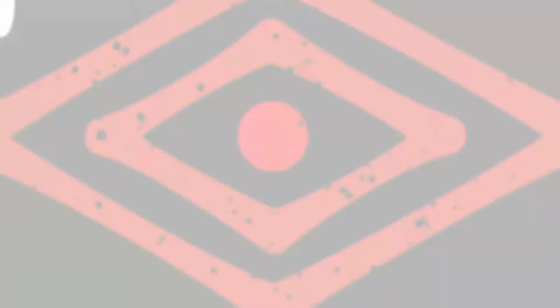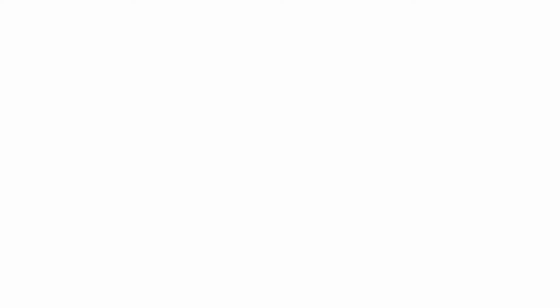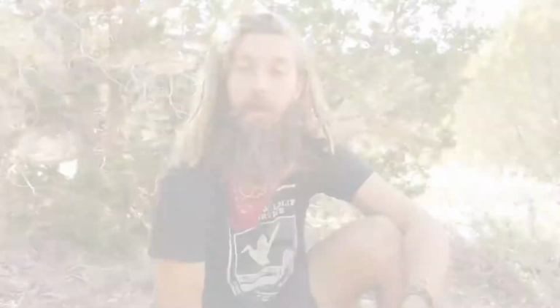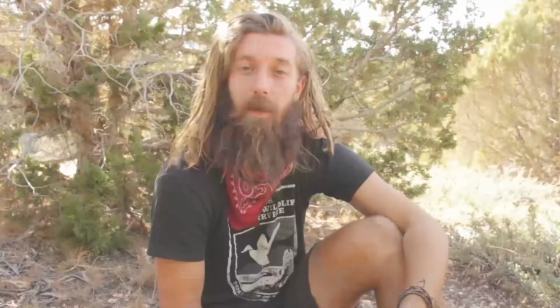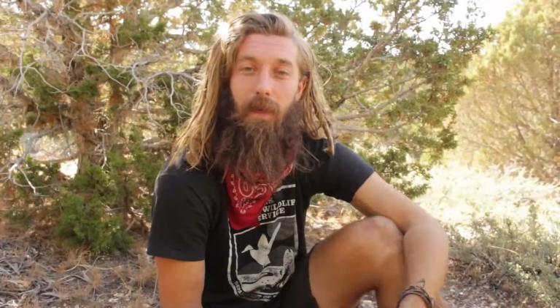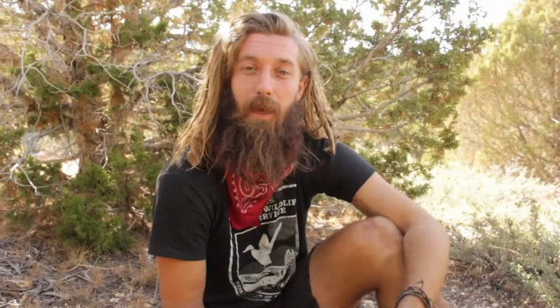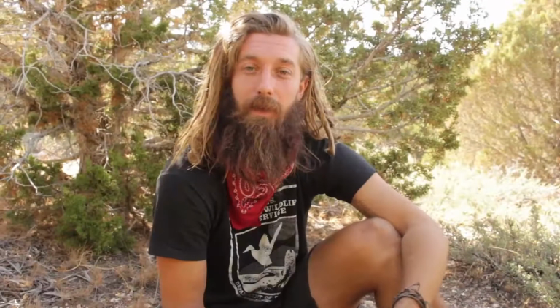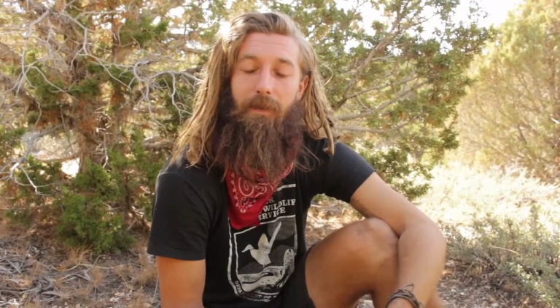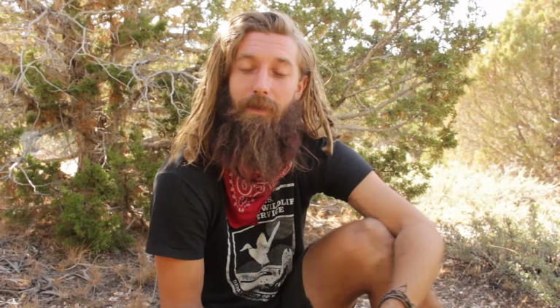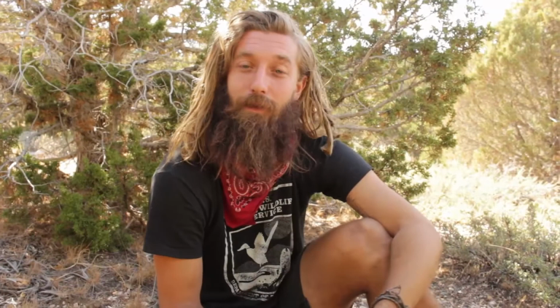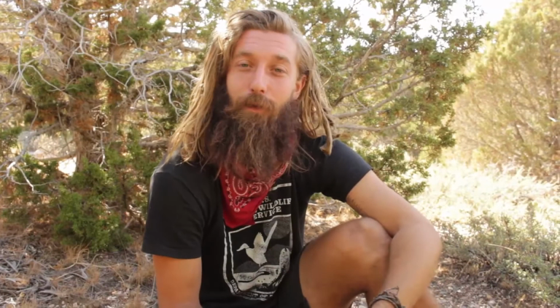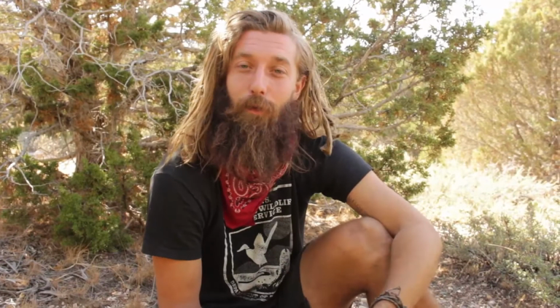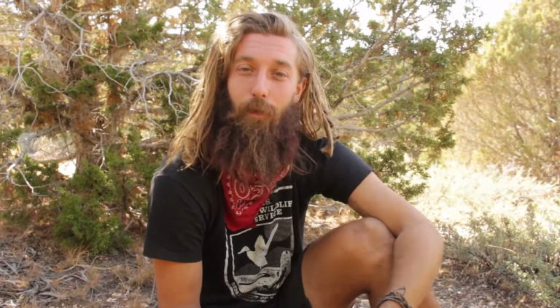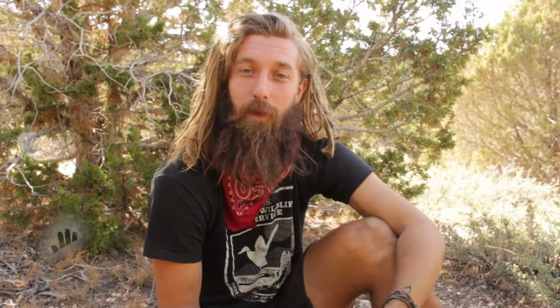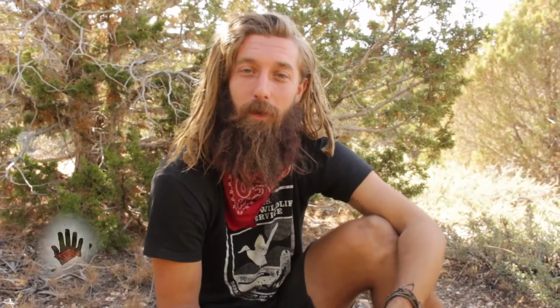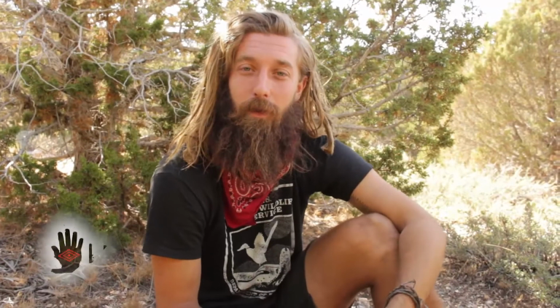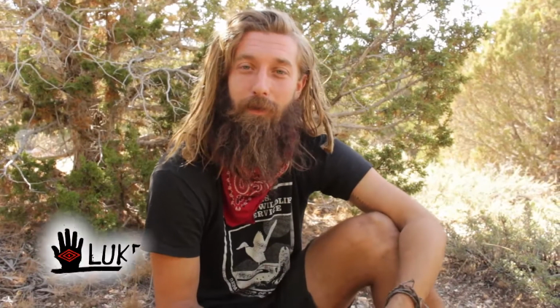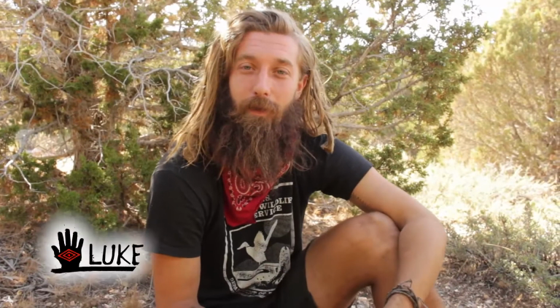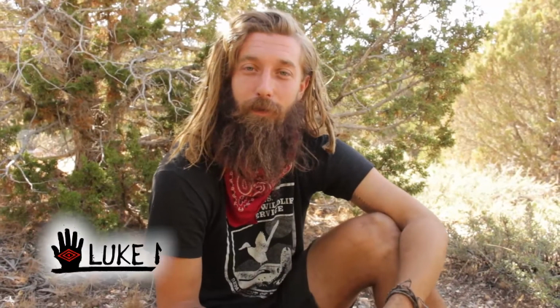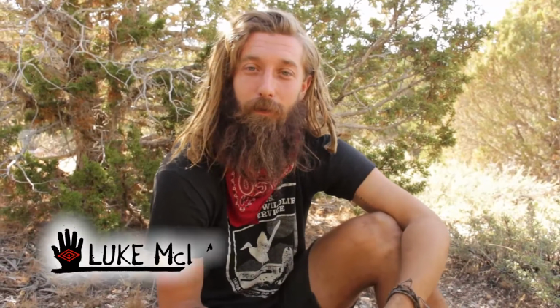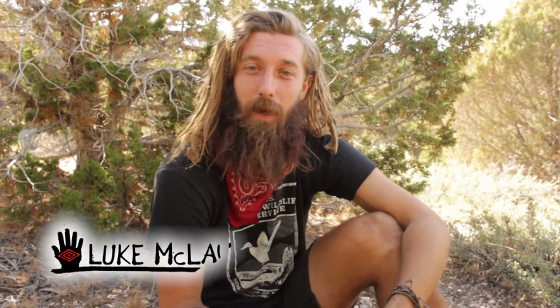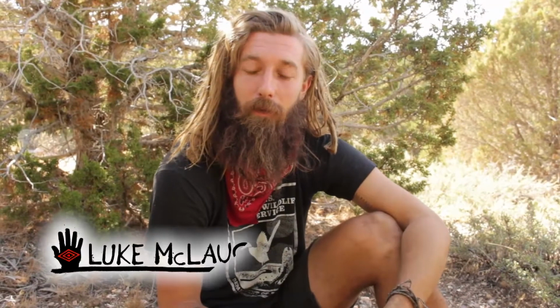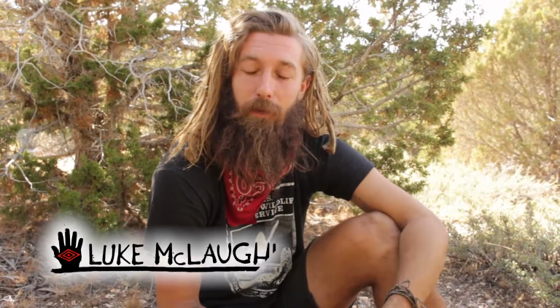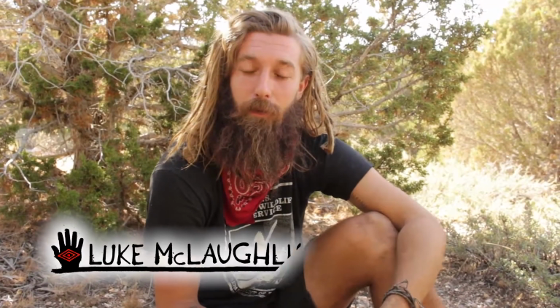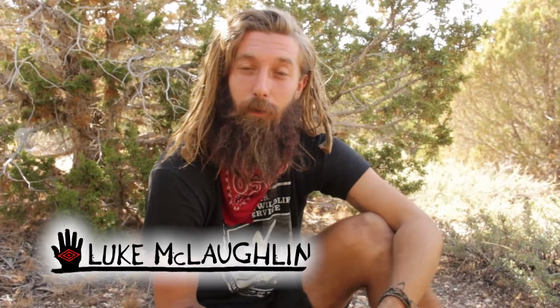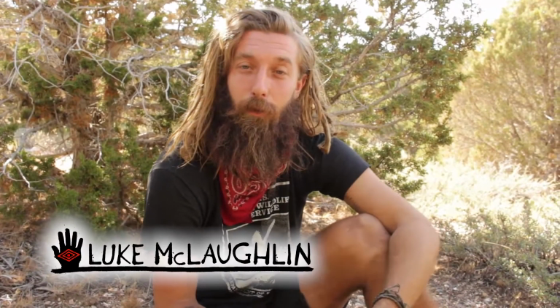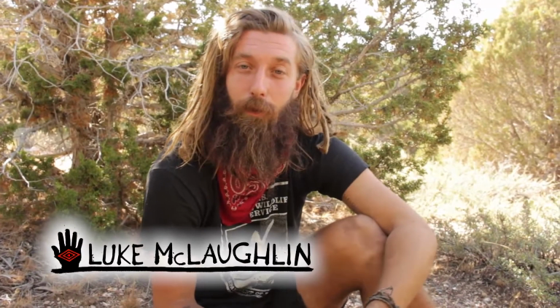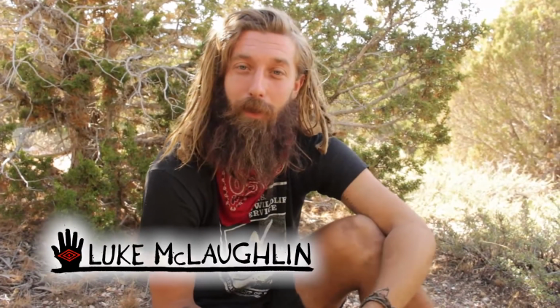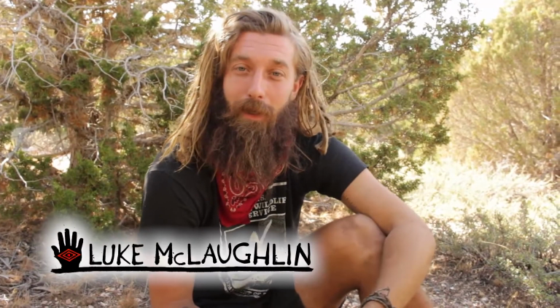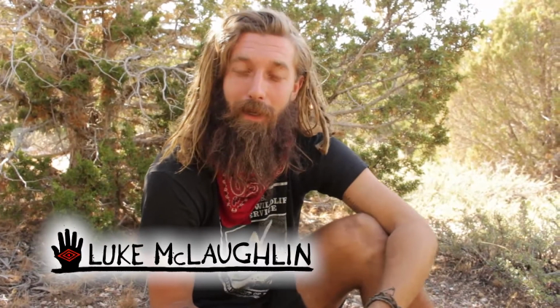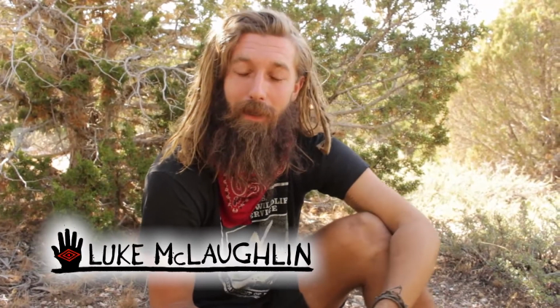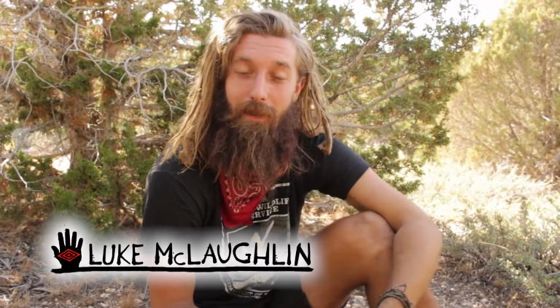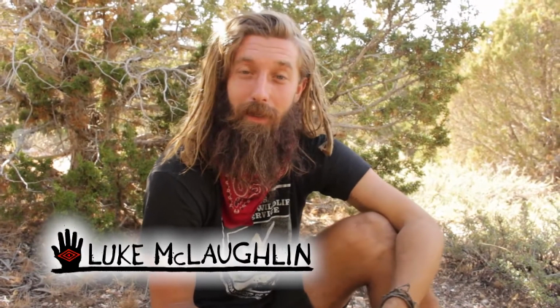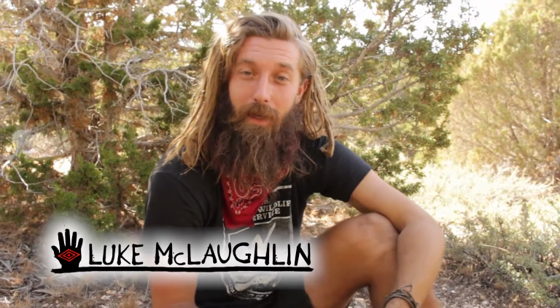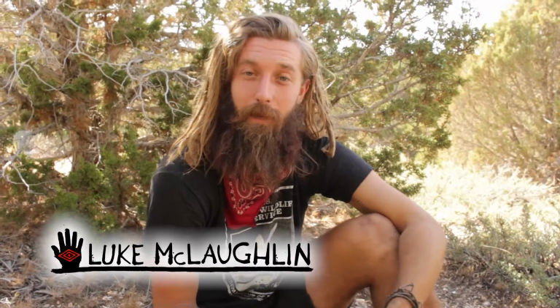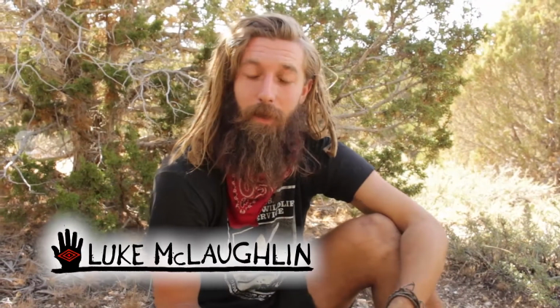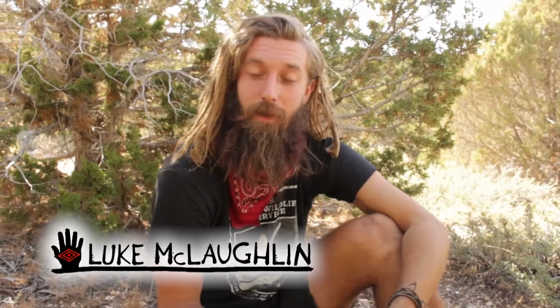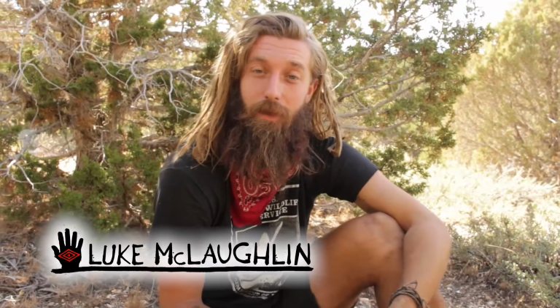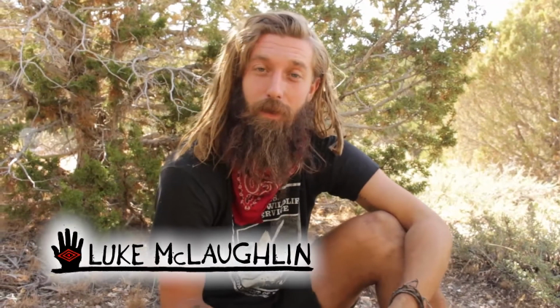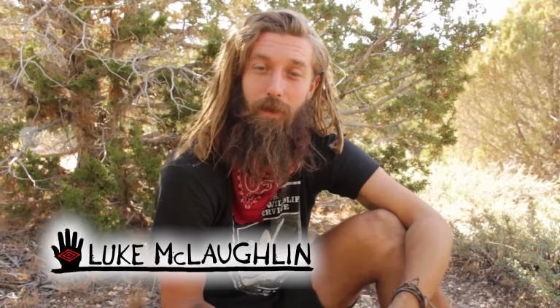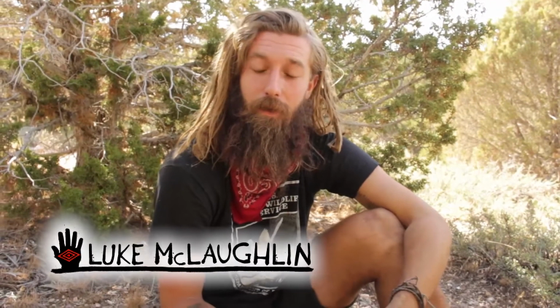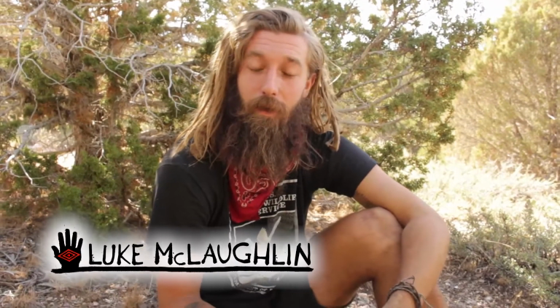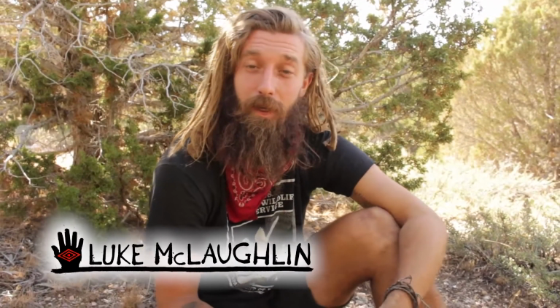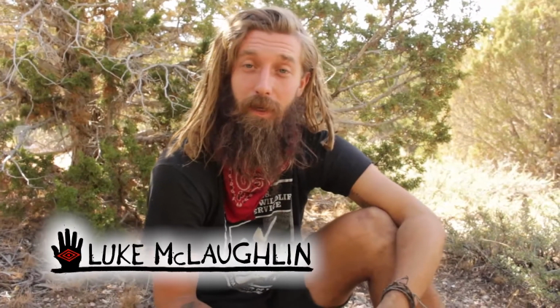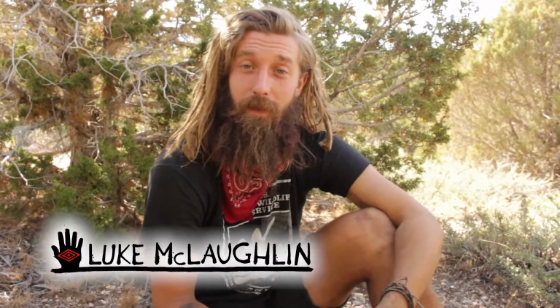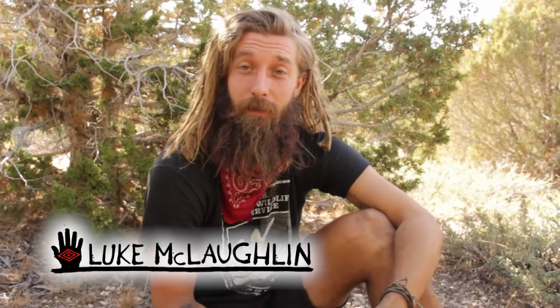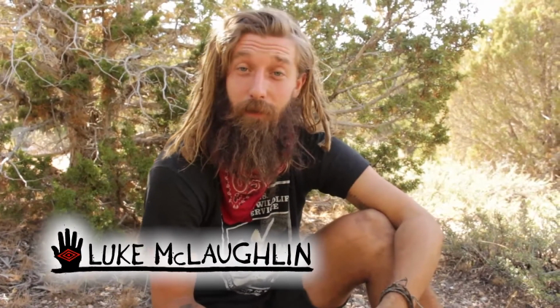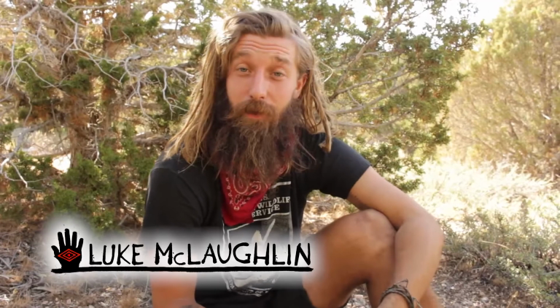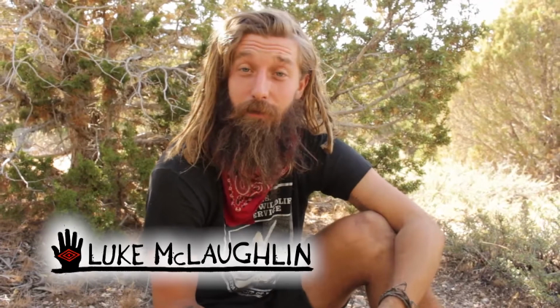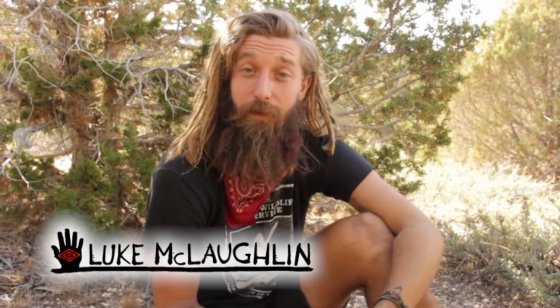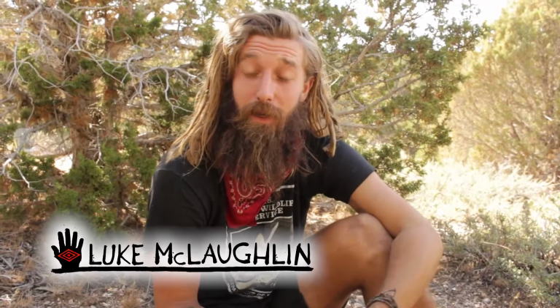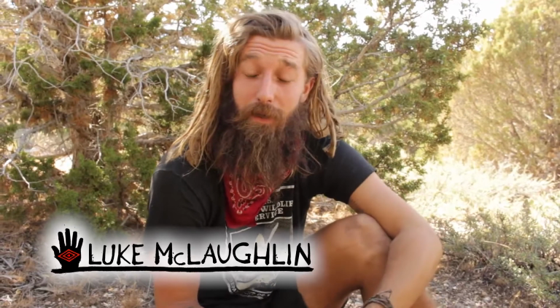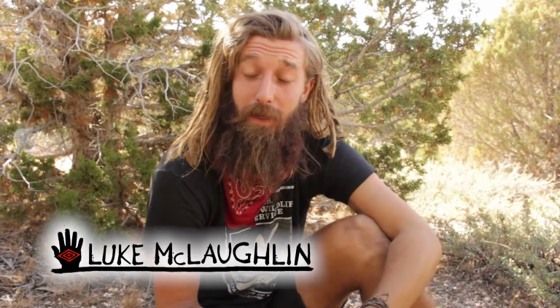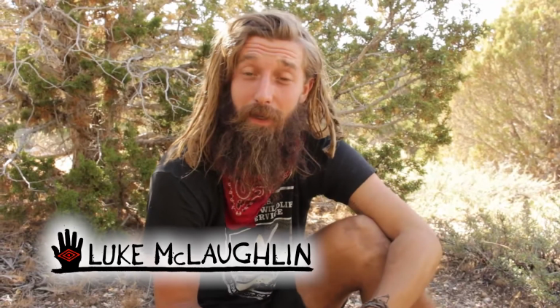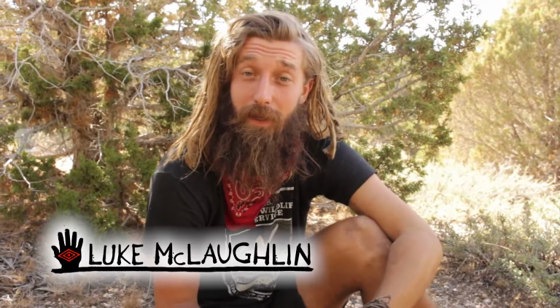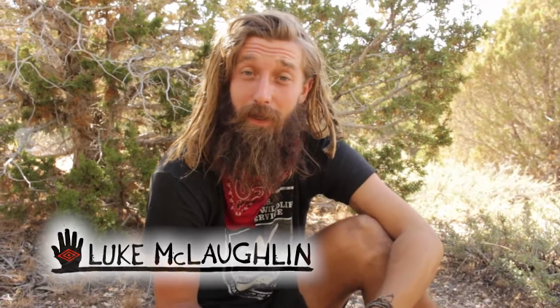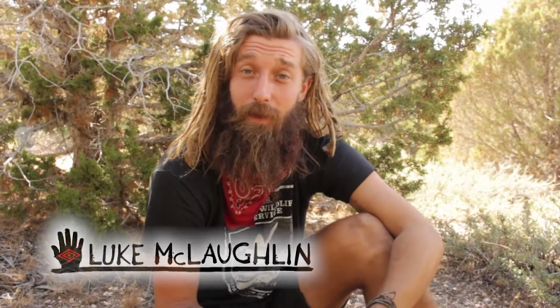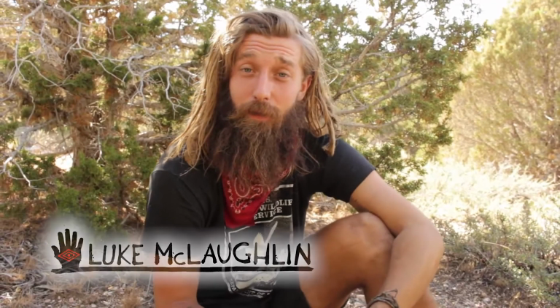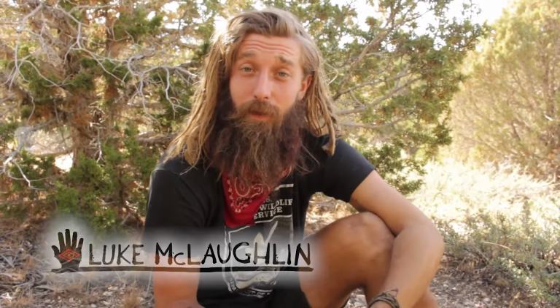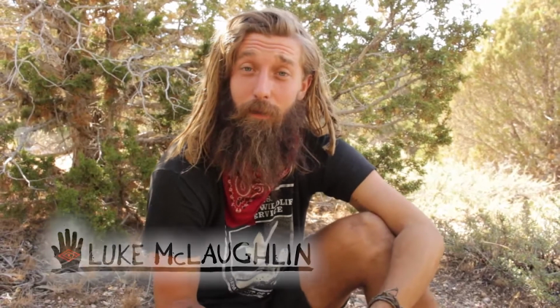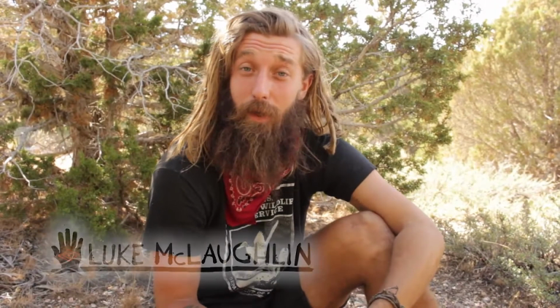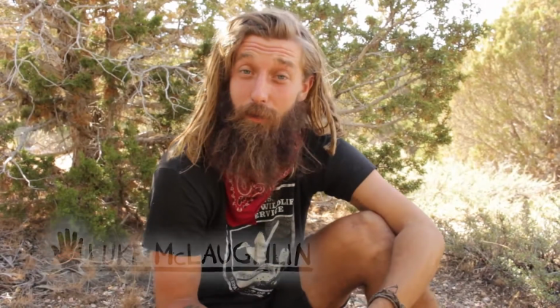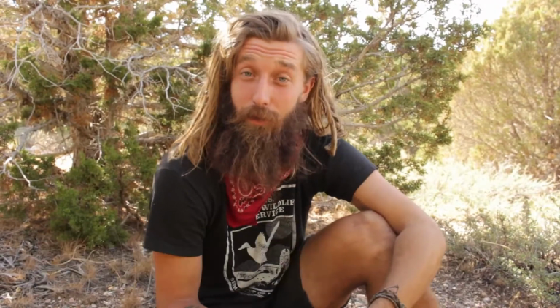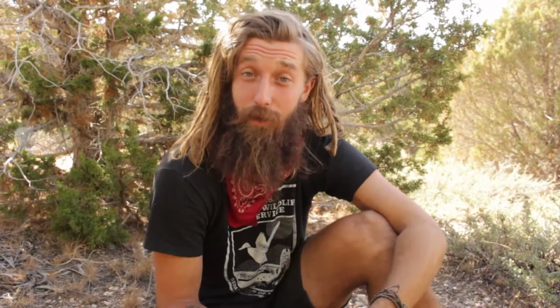Hey guys, it's Luke with Holistic Survival School. Today I'm going to show you some friction fire technique using a bow drill.